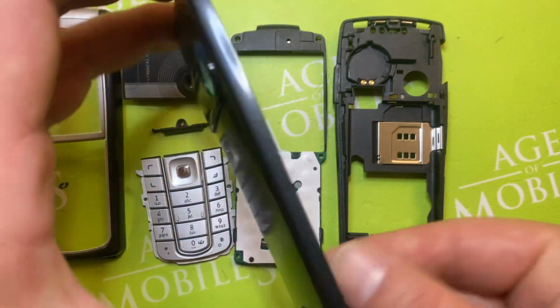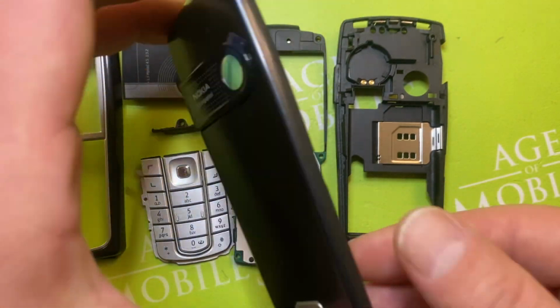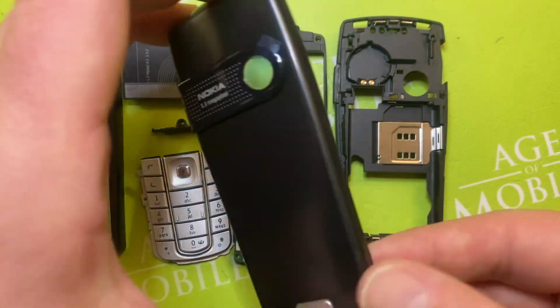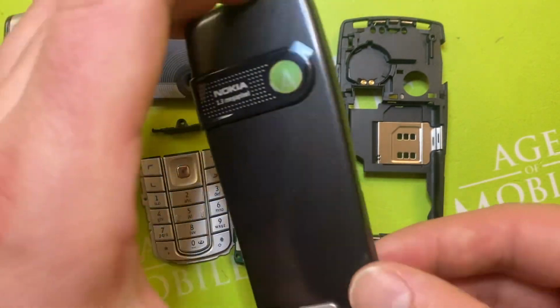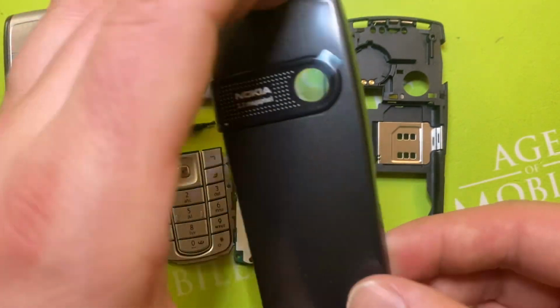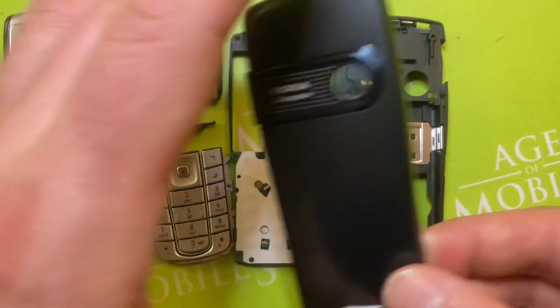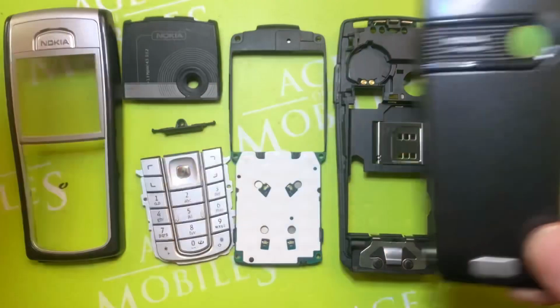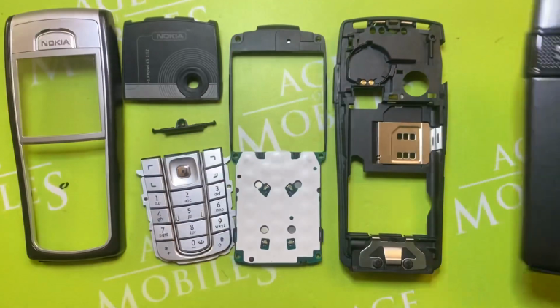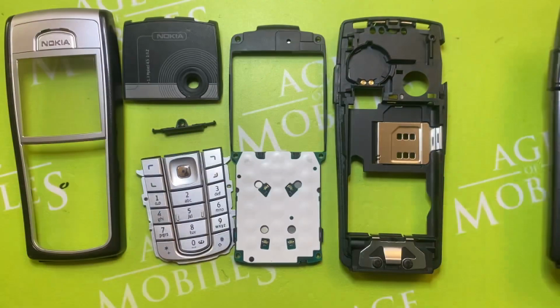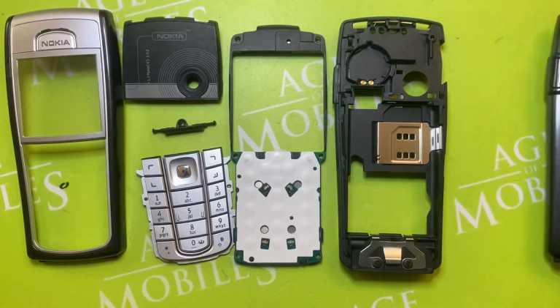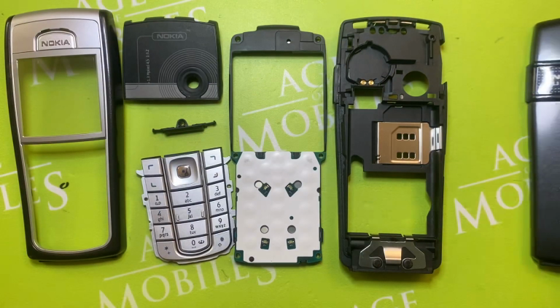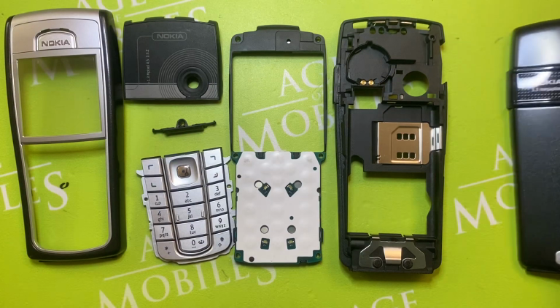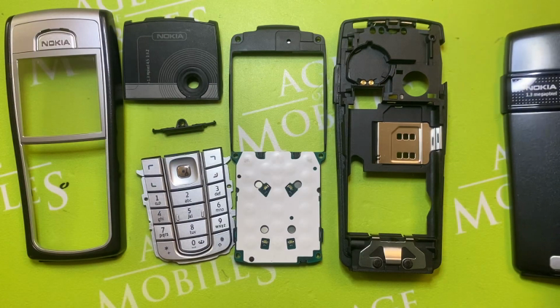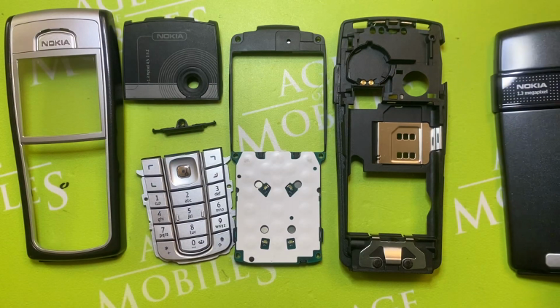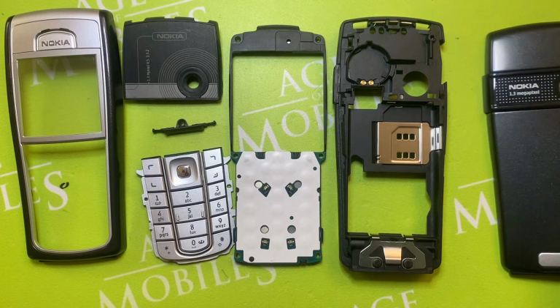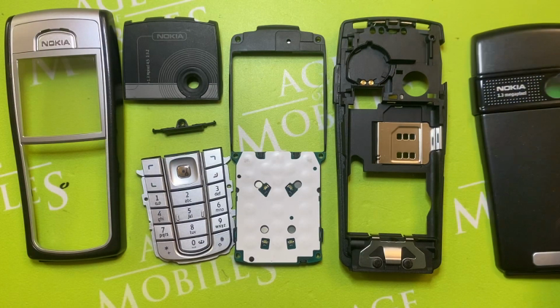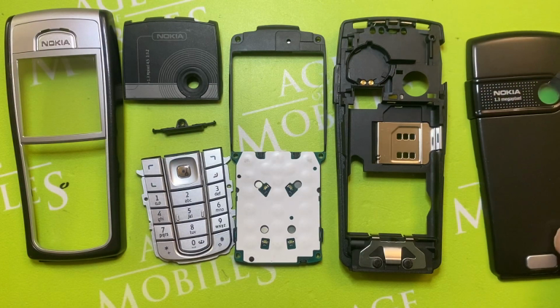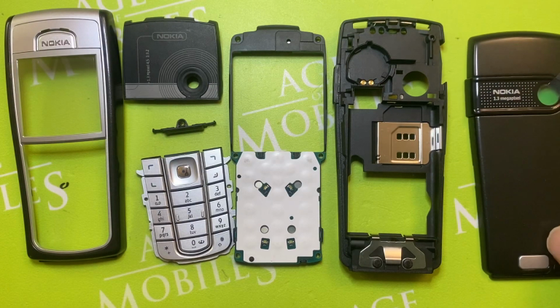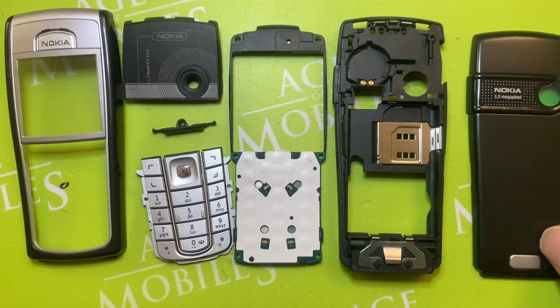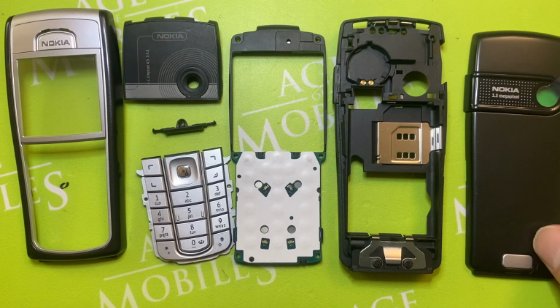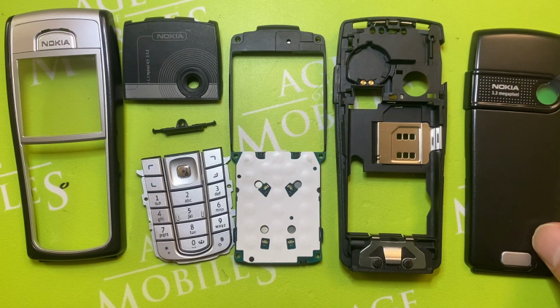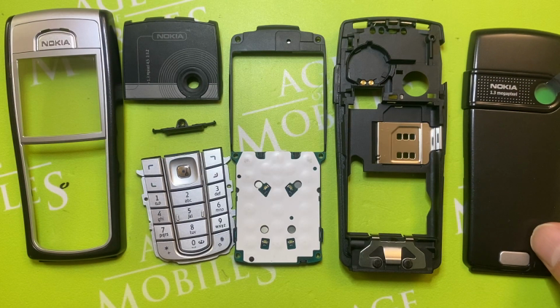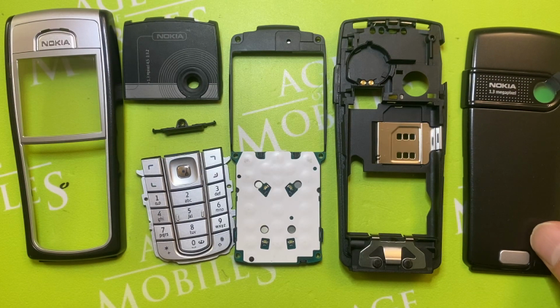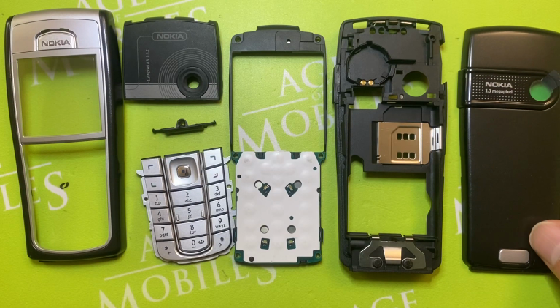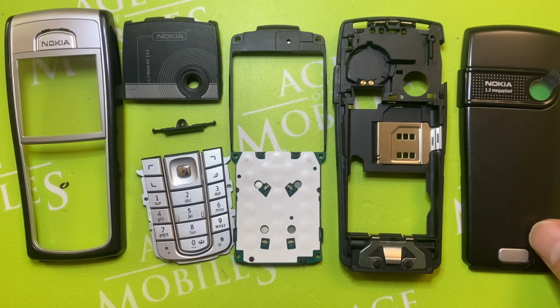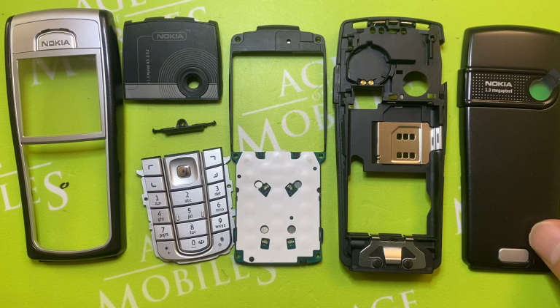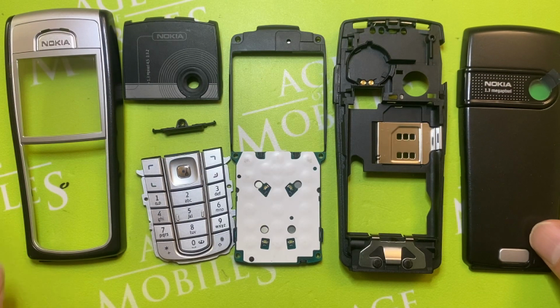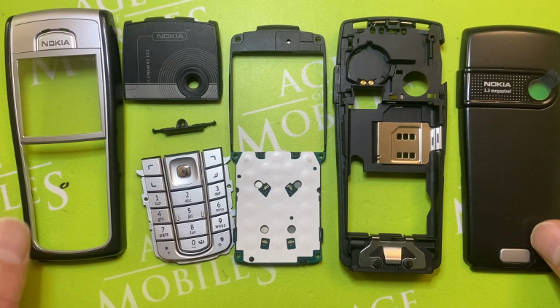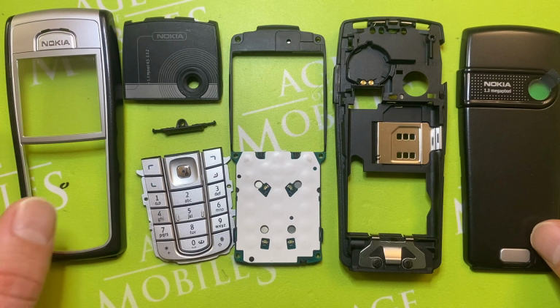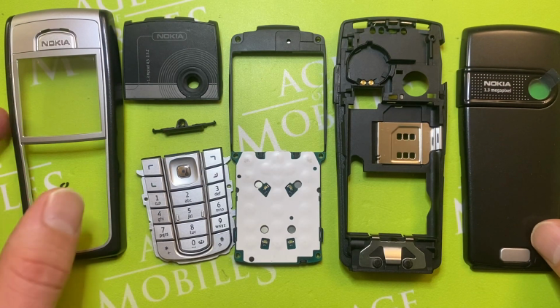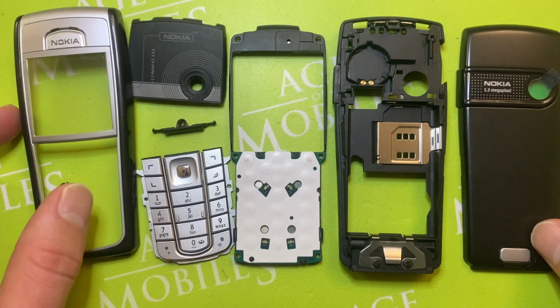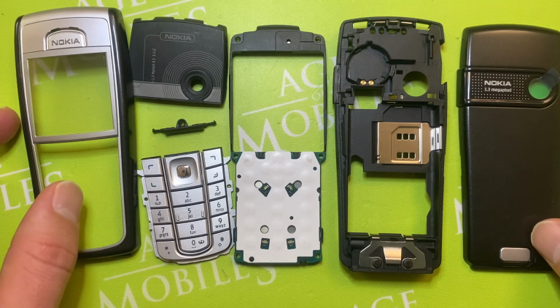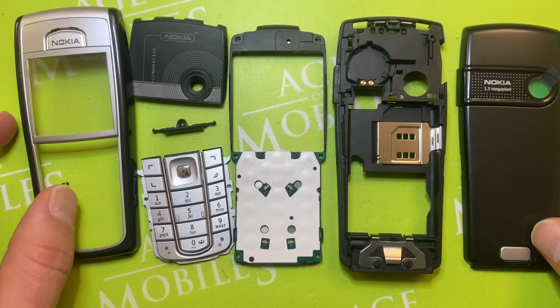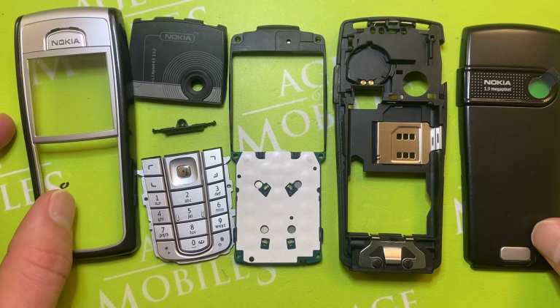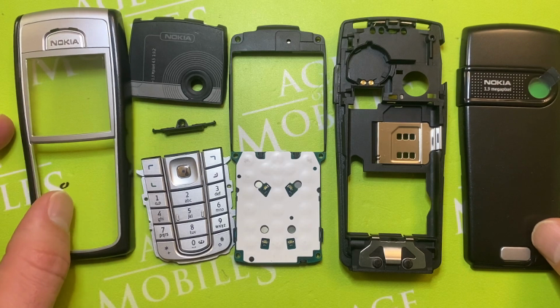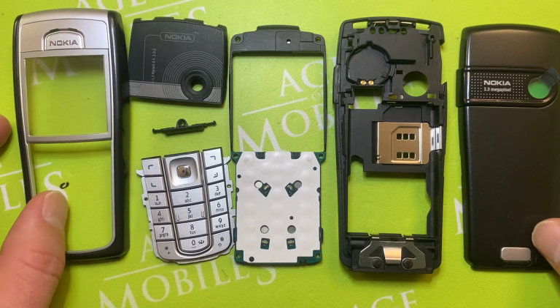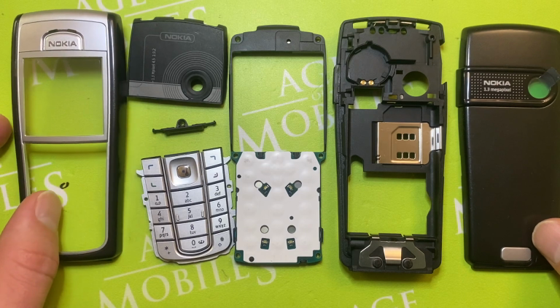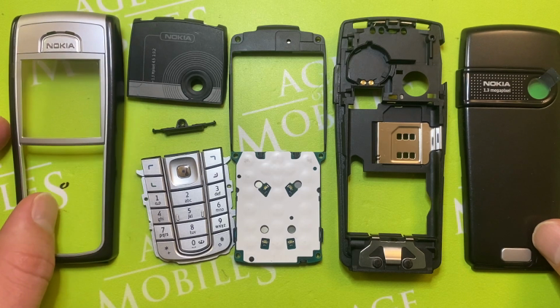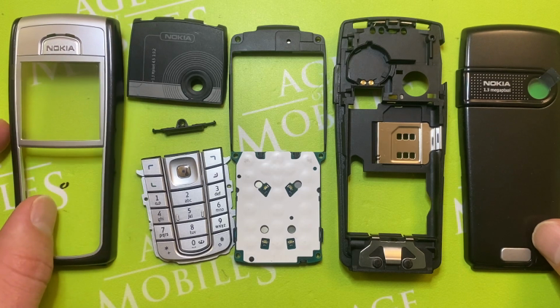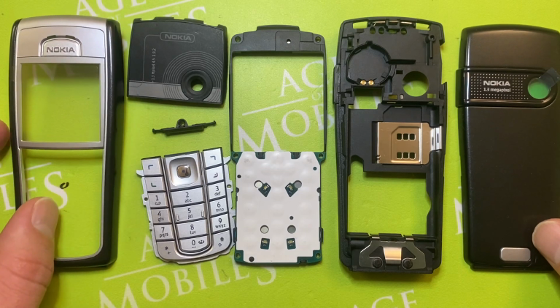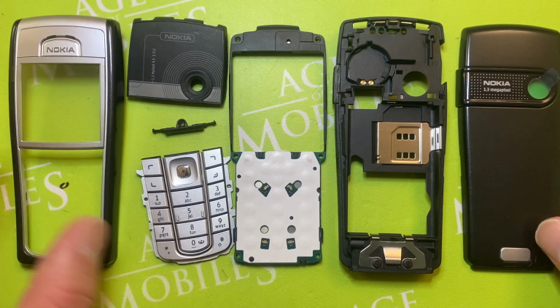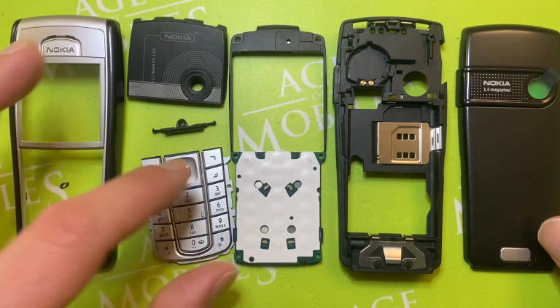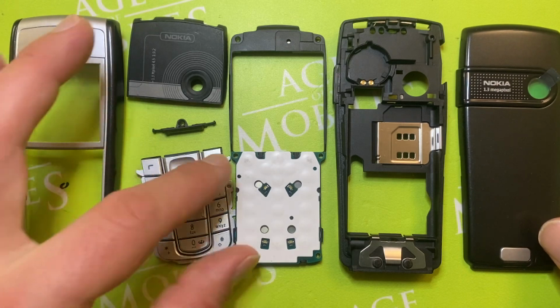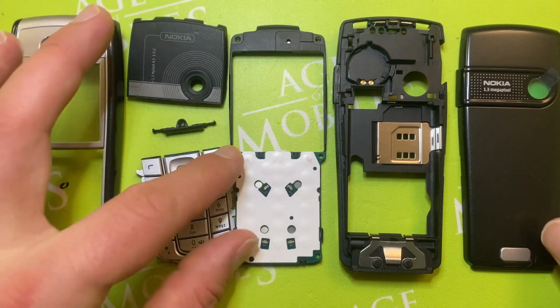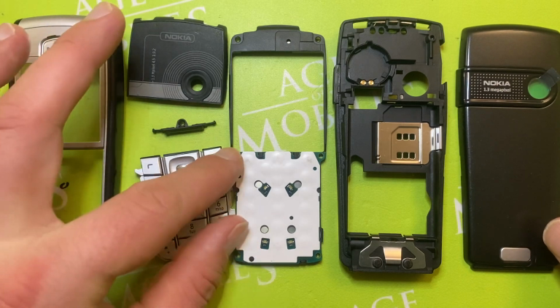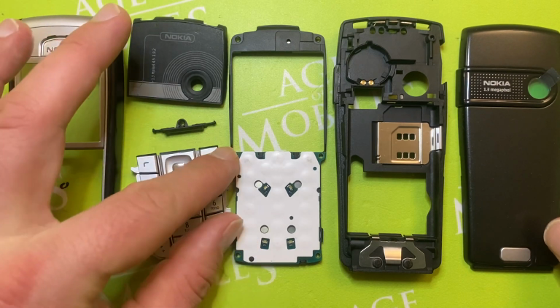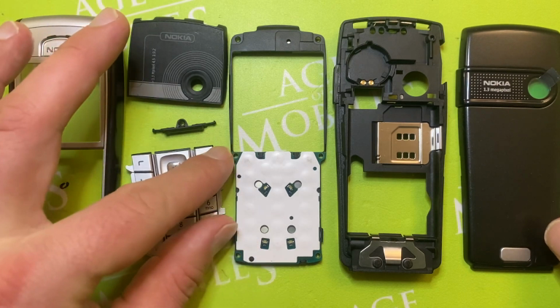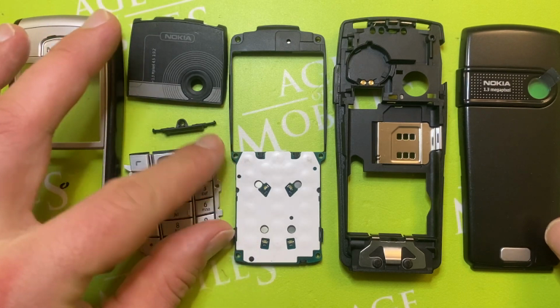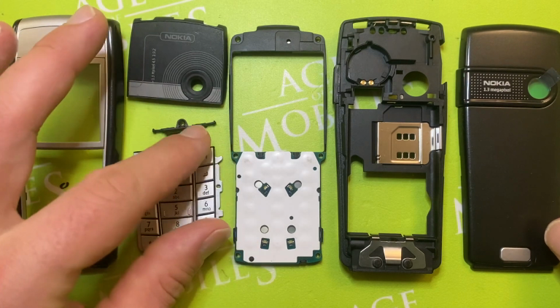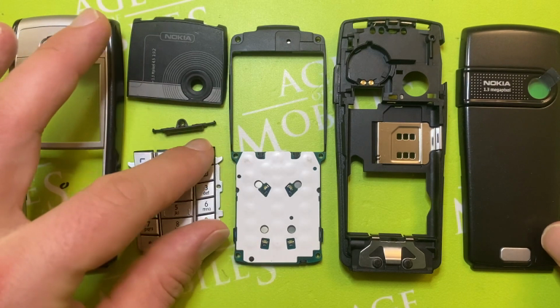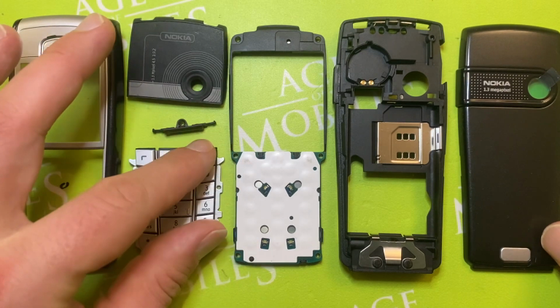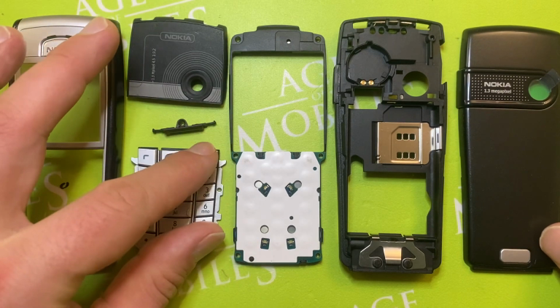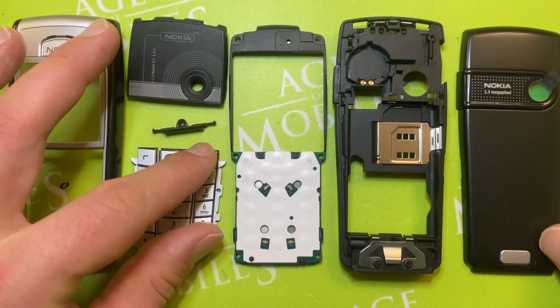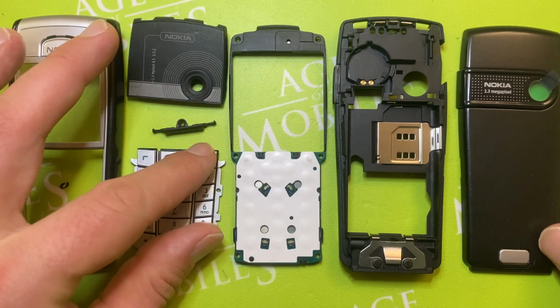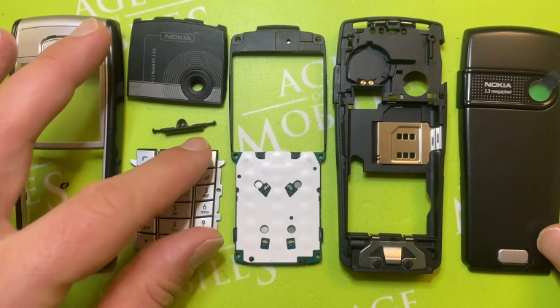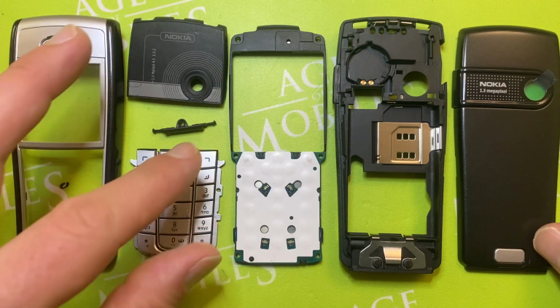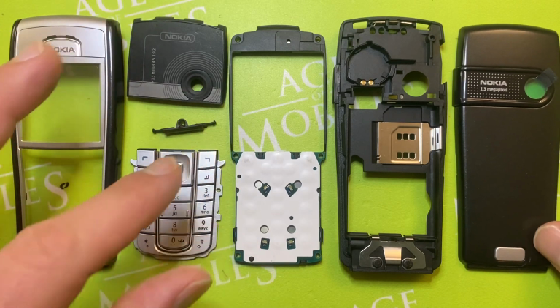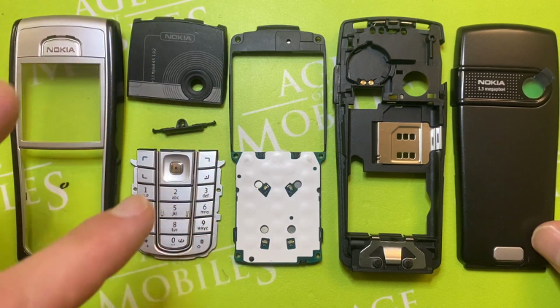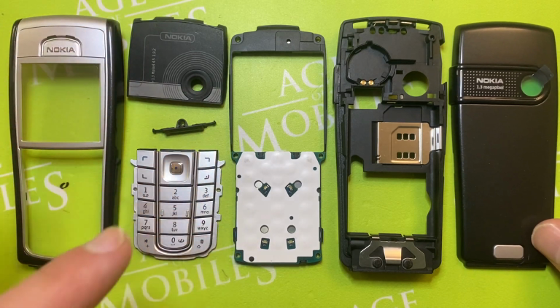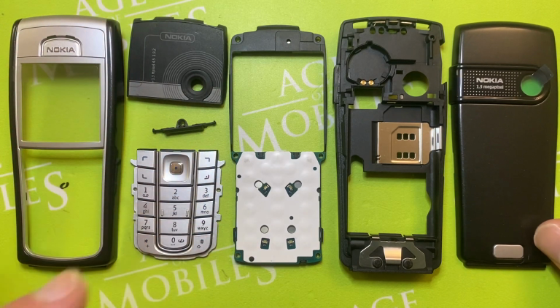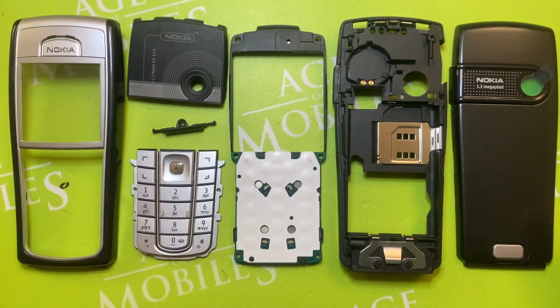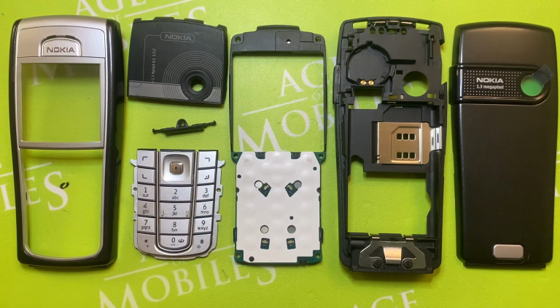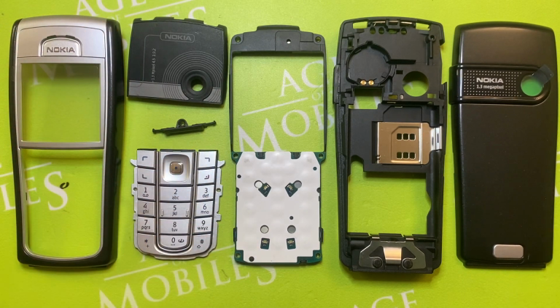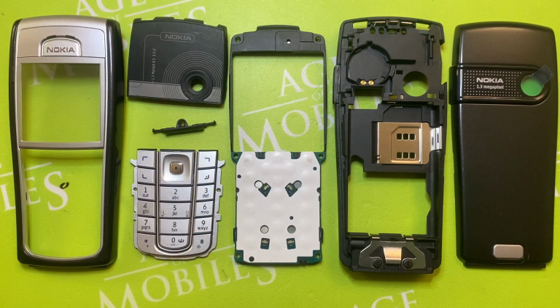So these are the genuine parts for Nokia 6230i. You can buy some parts at Edge of Mobile.